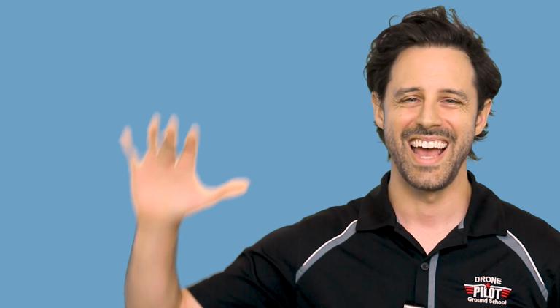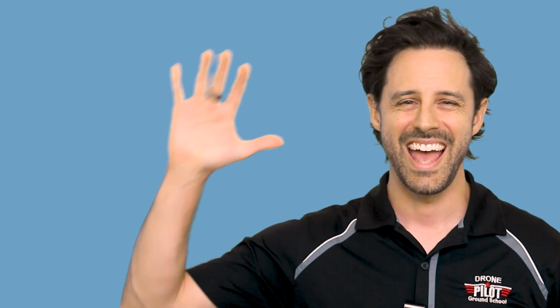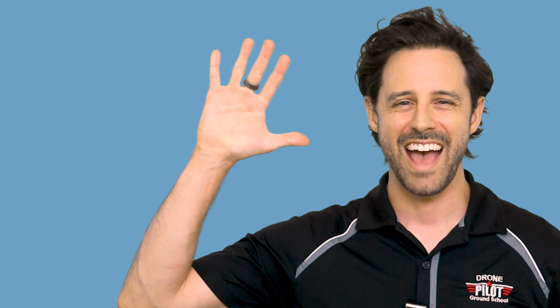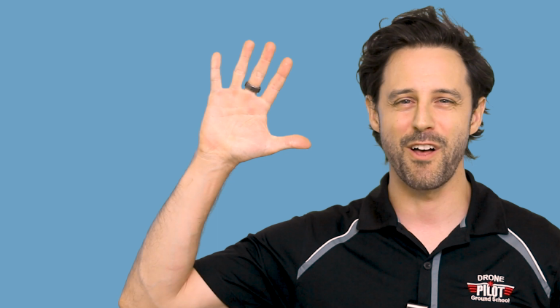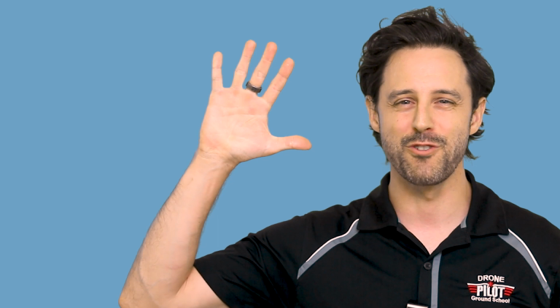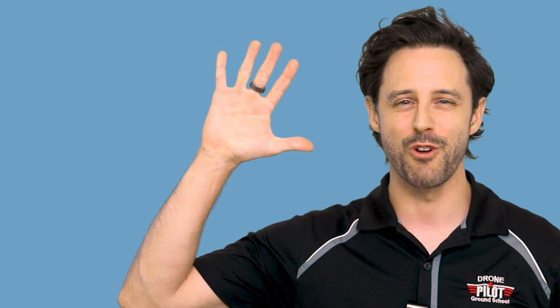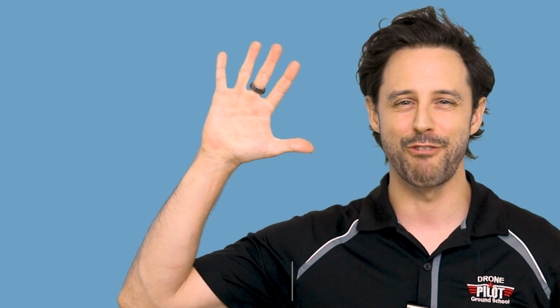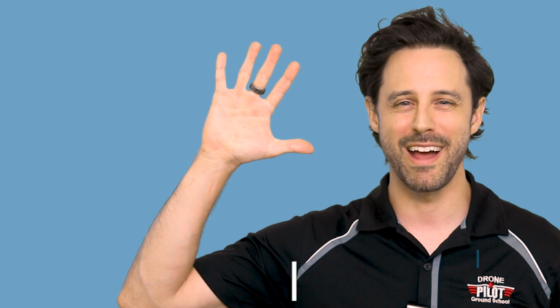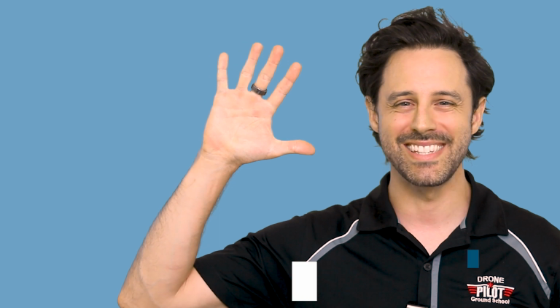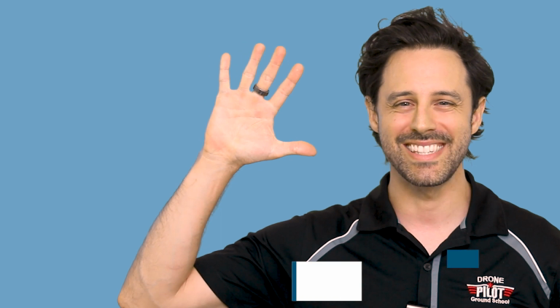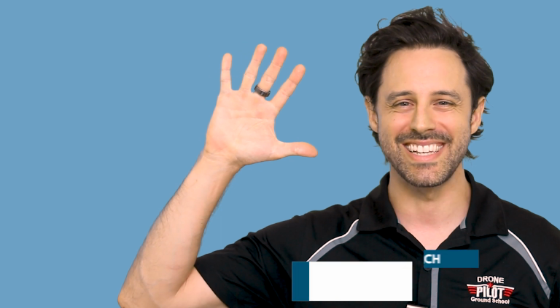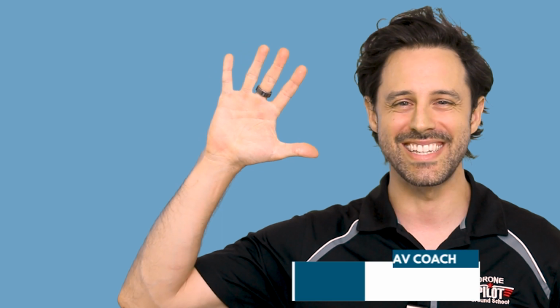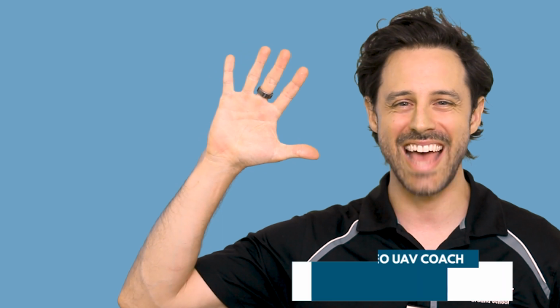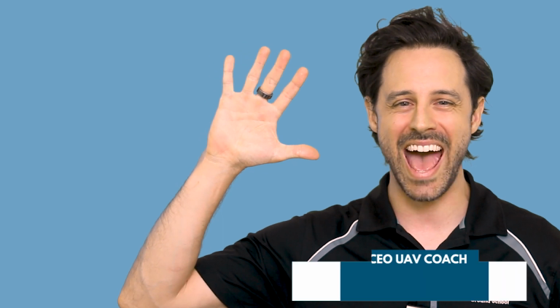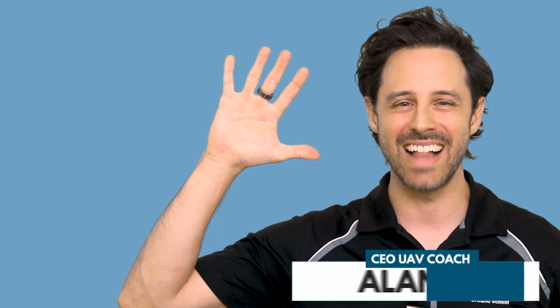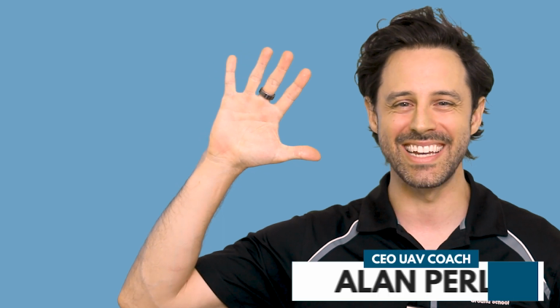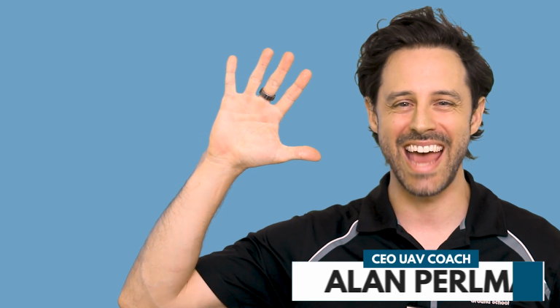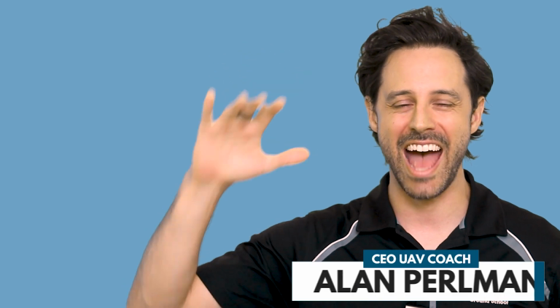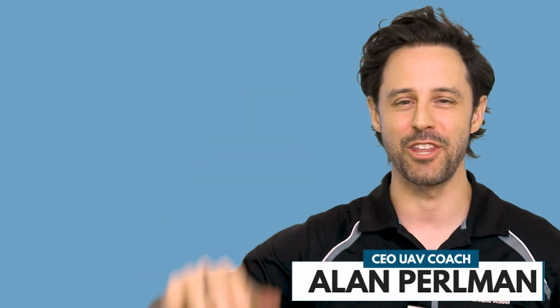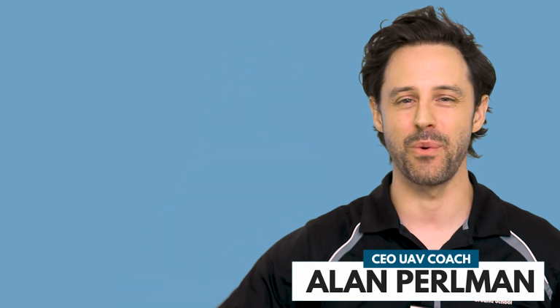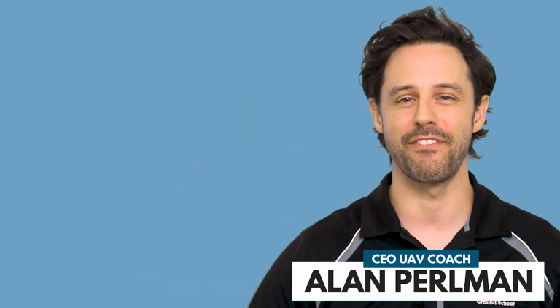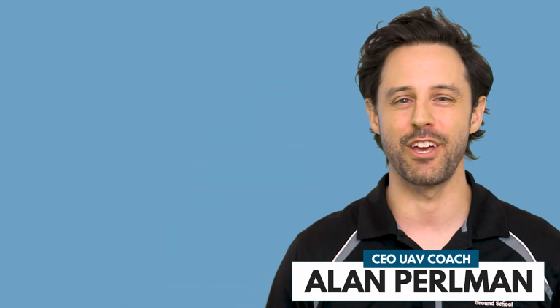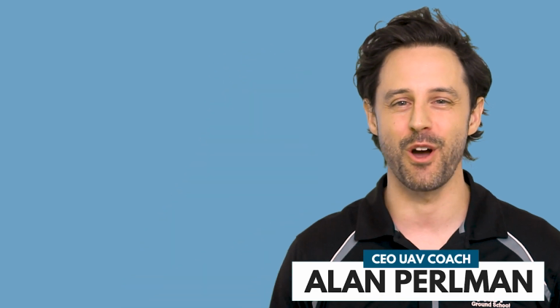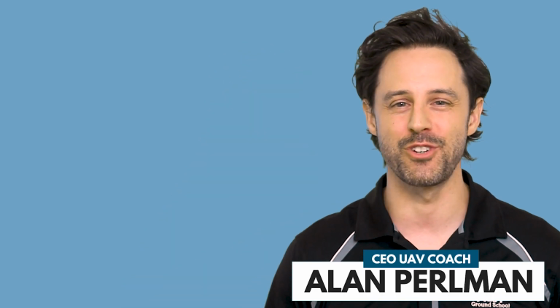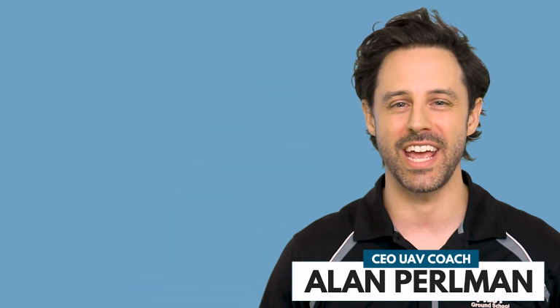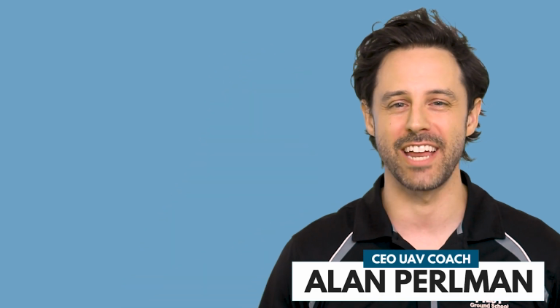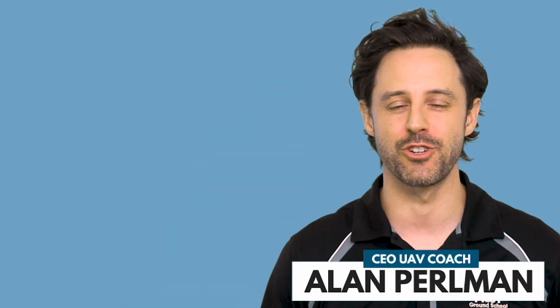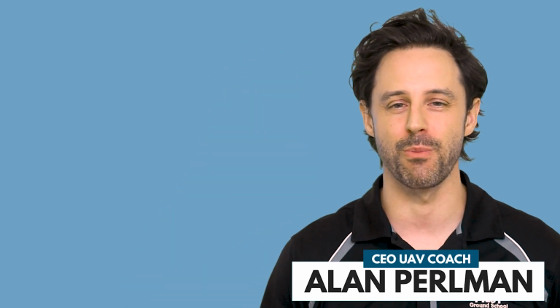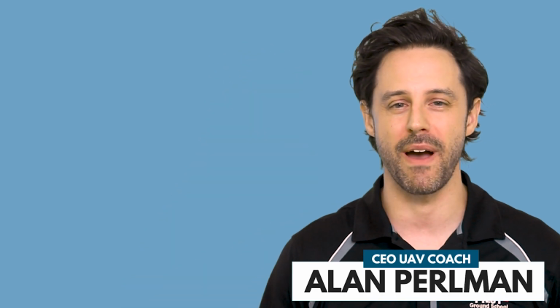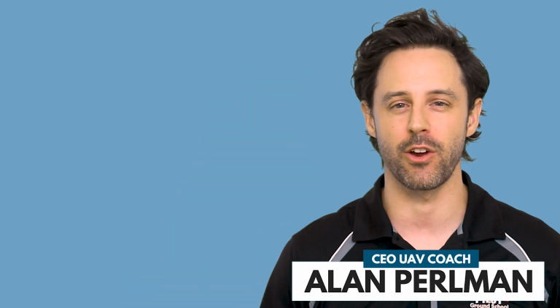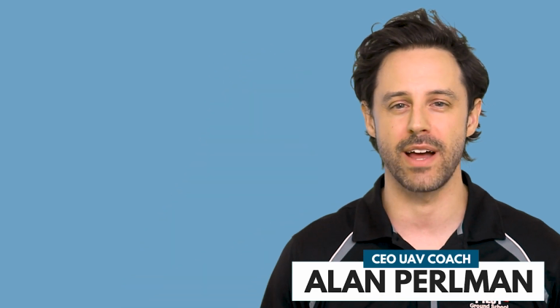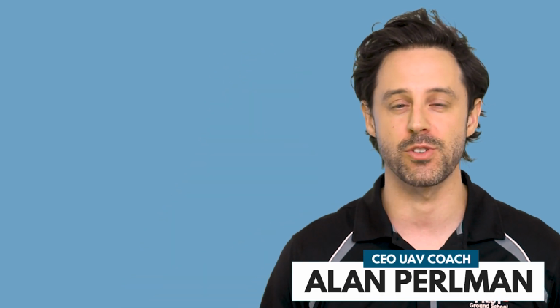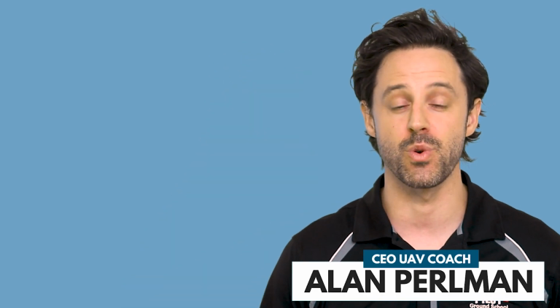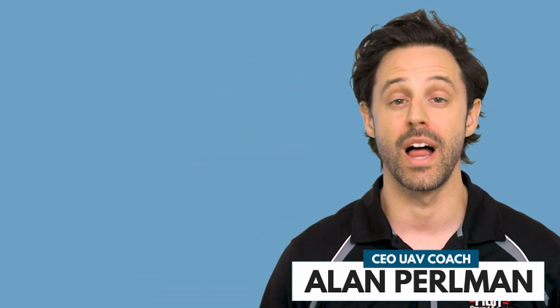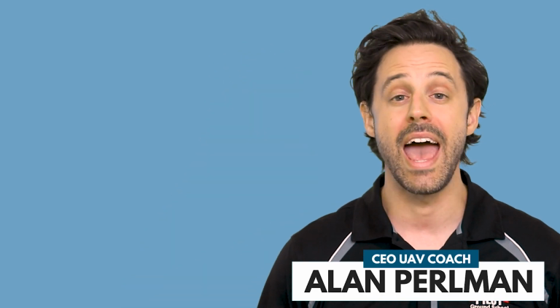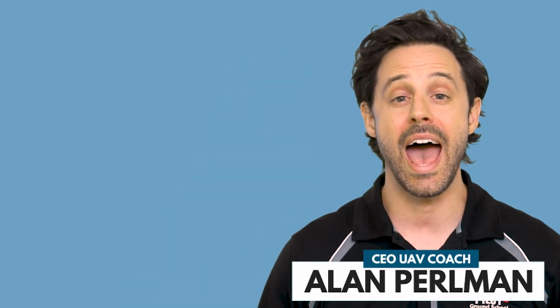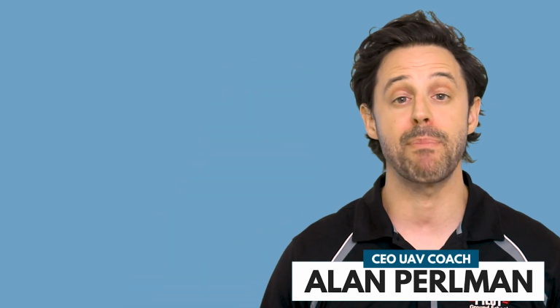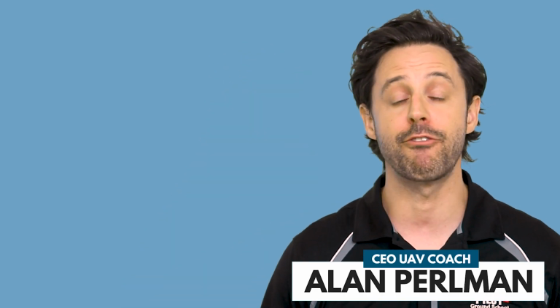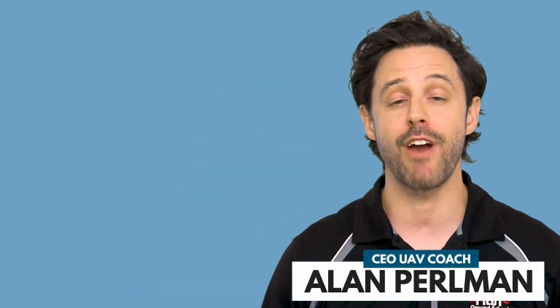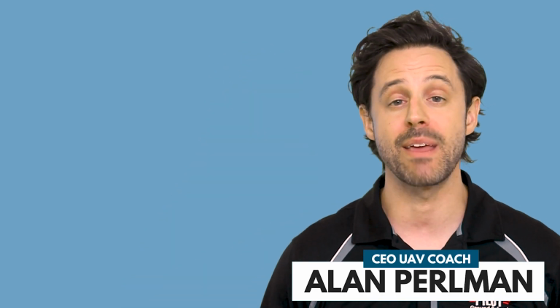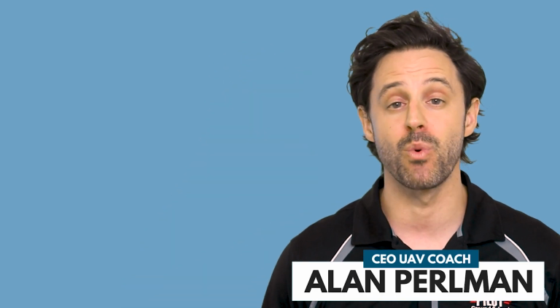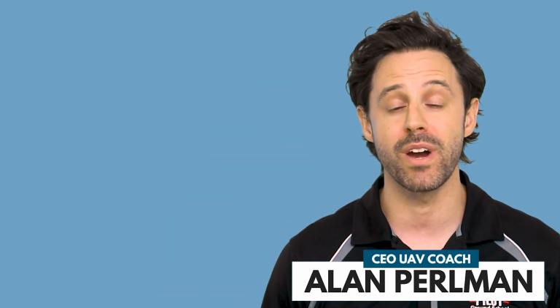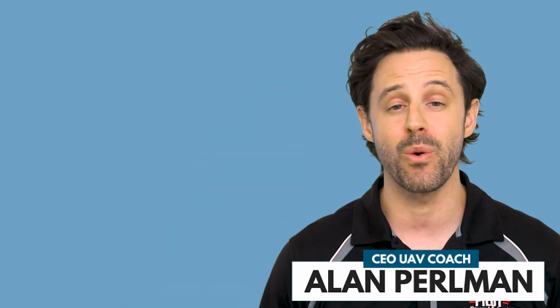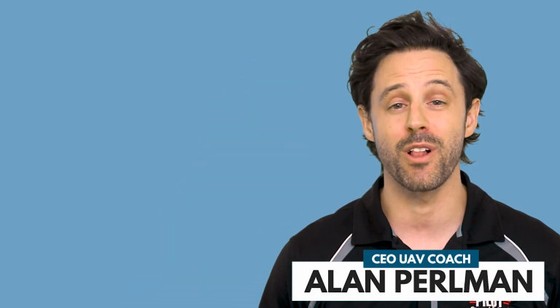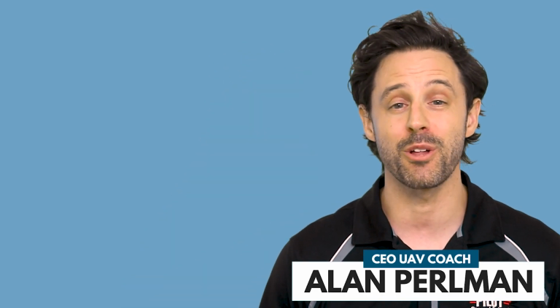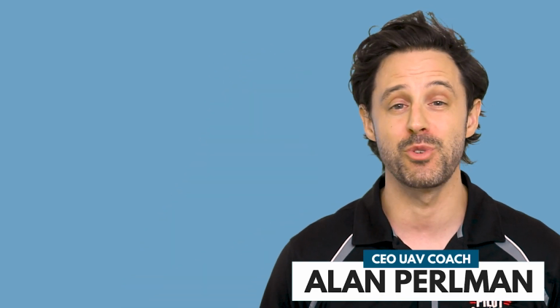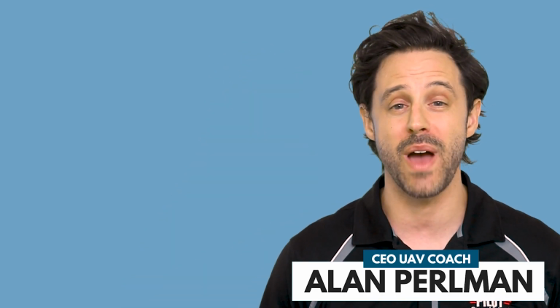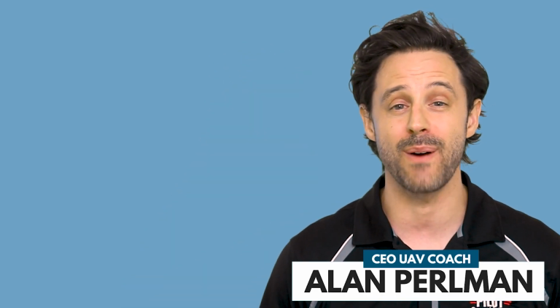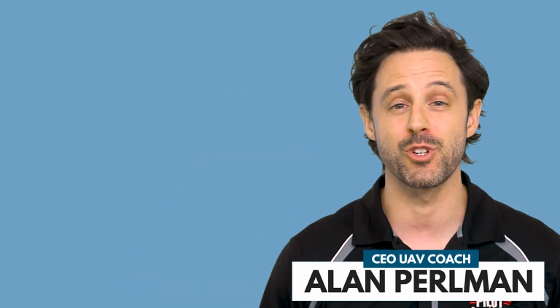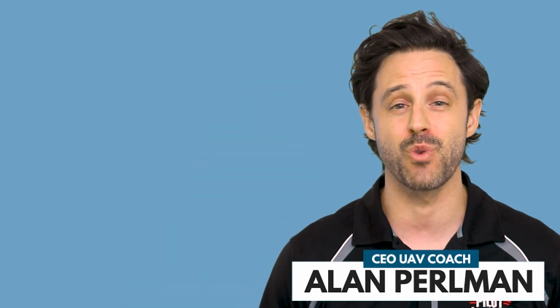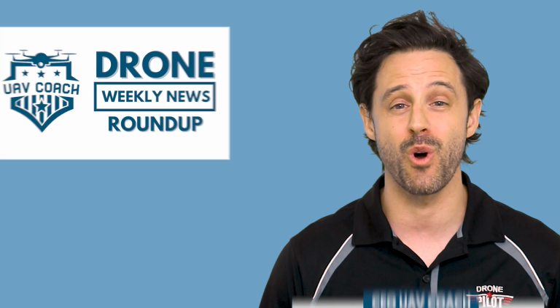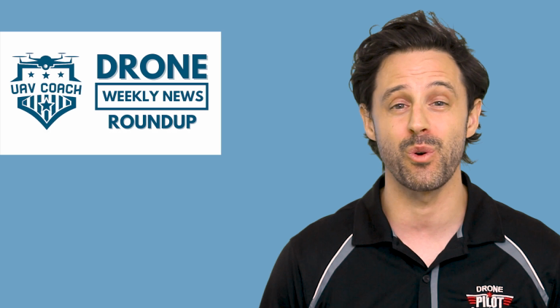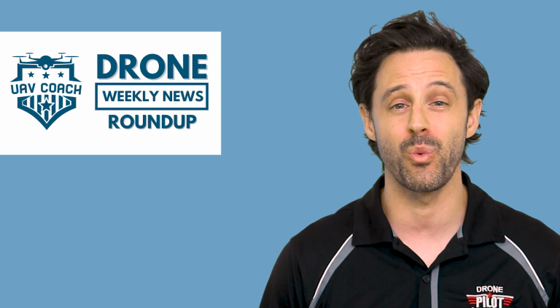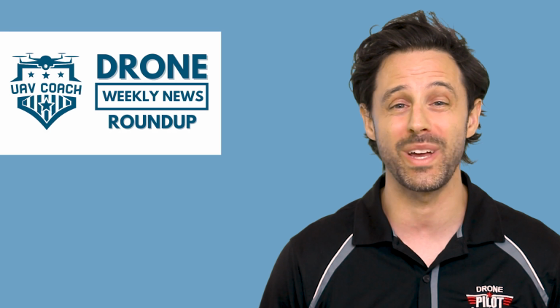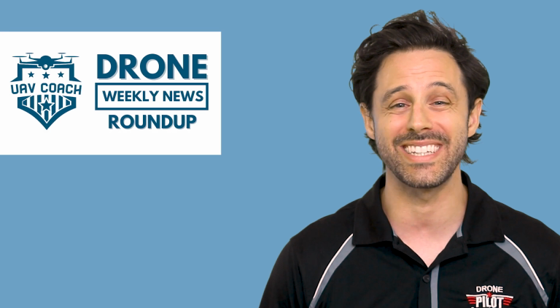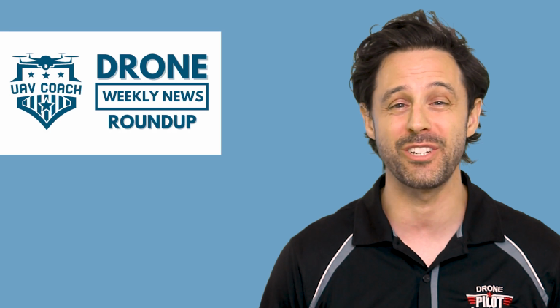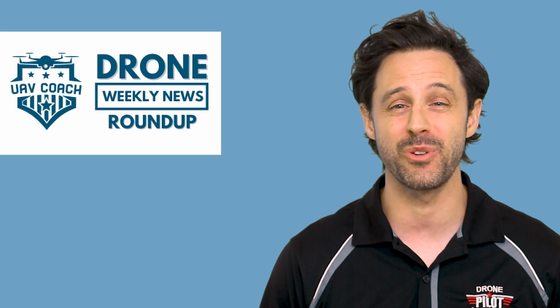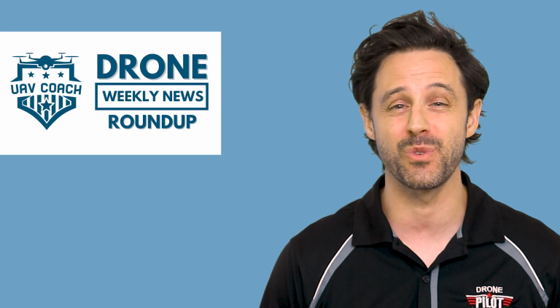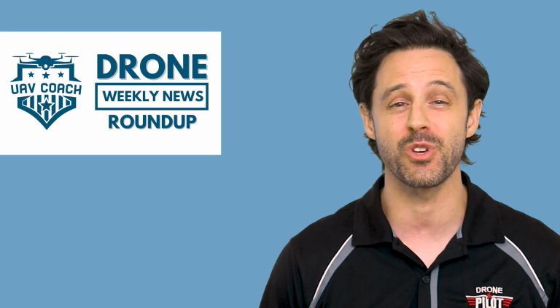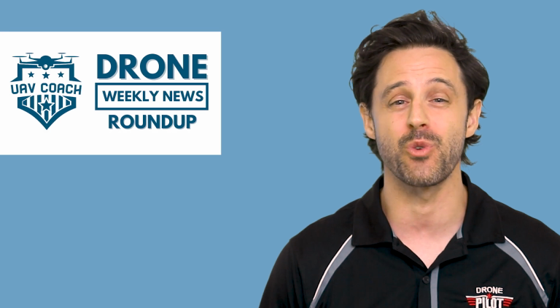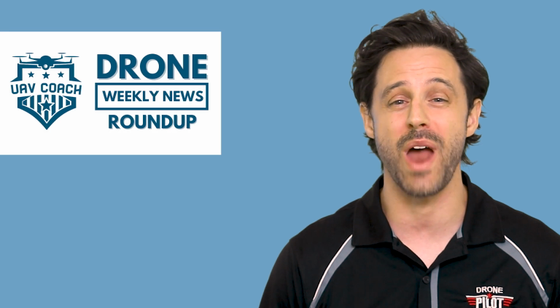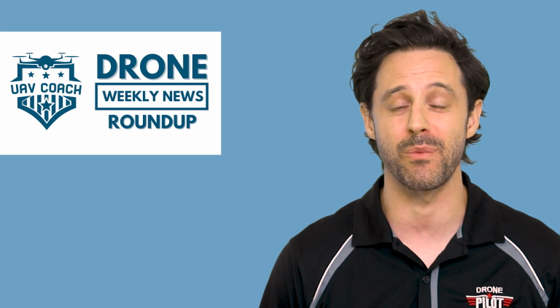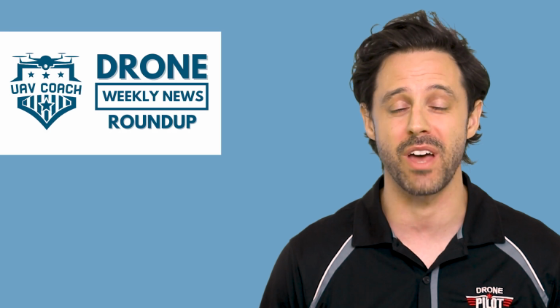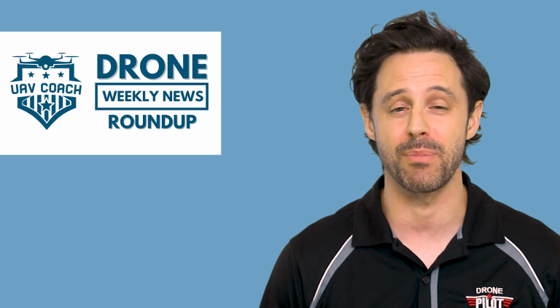Hello, drone friends. This is Alan at UAV Coach and Drone Pilot Ground School. Happy Friday morning. Welcome to our Drone Weekly News Roundup.